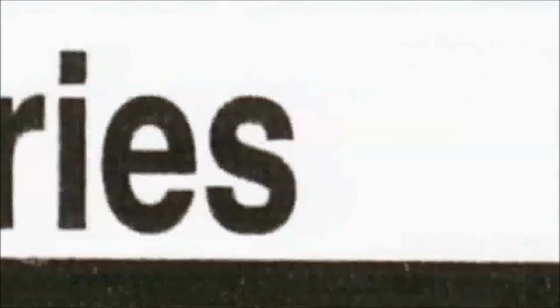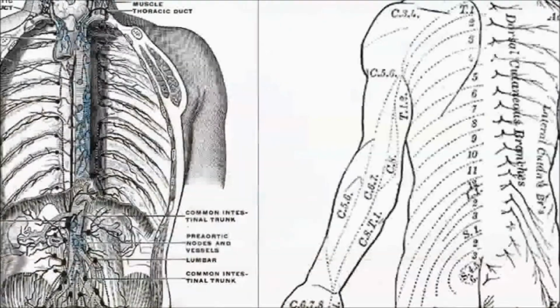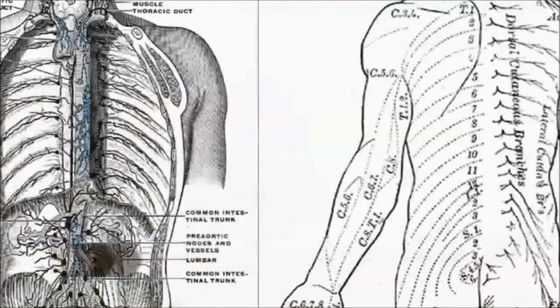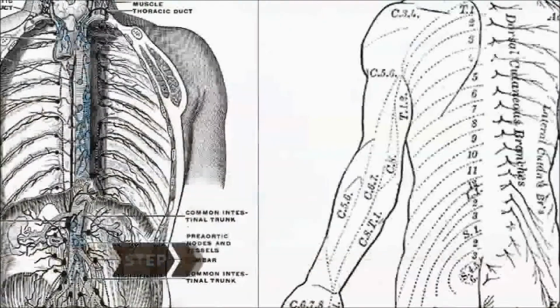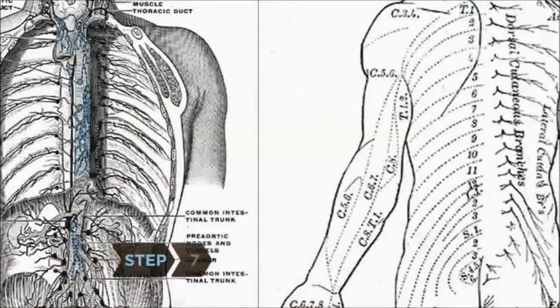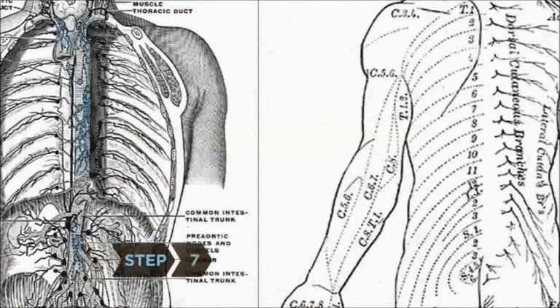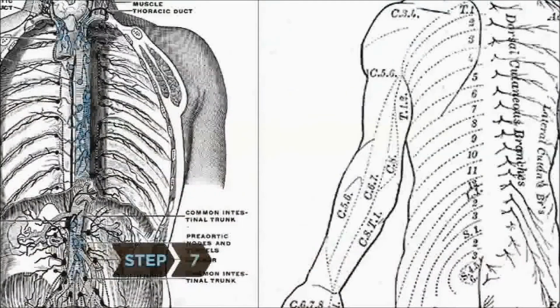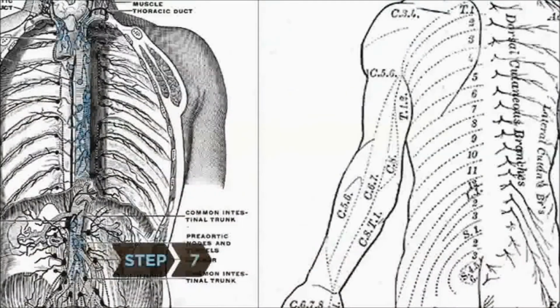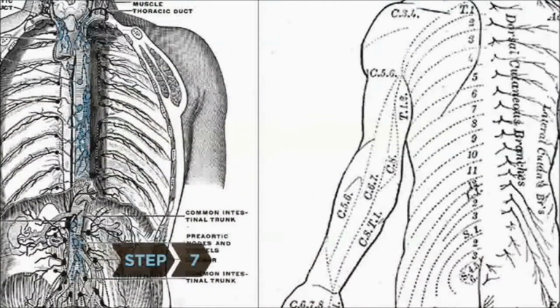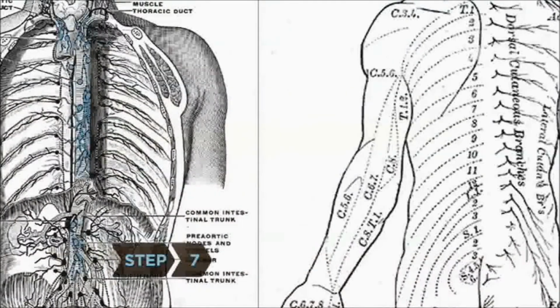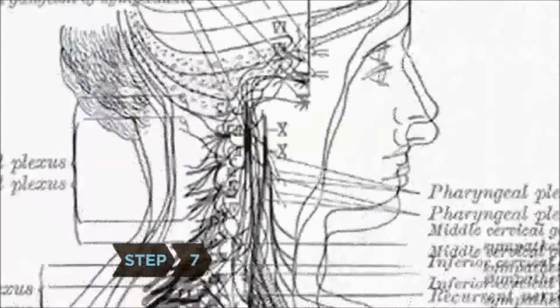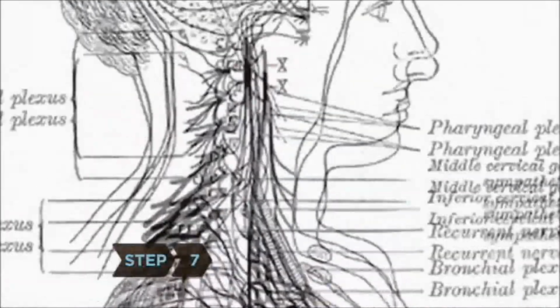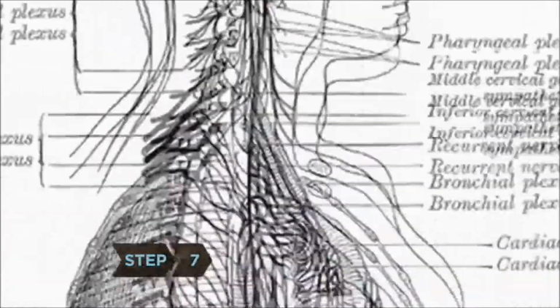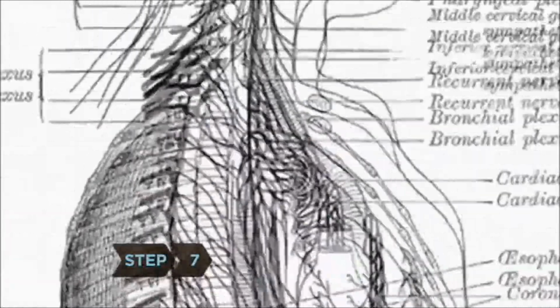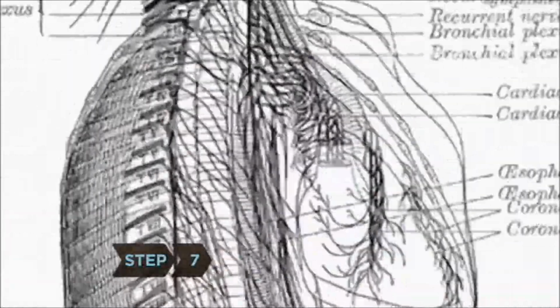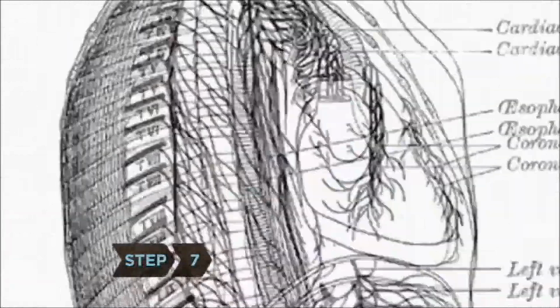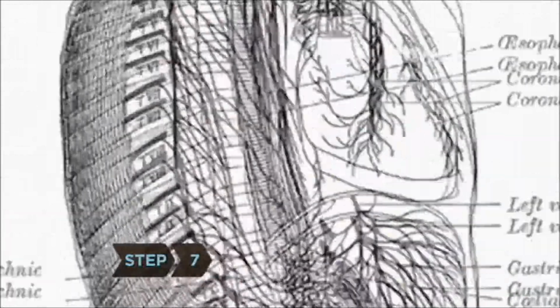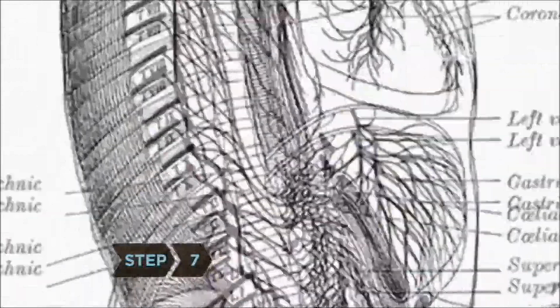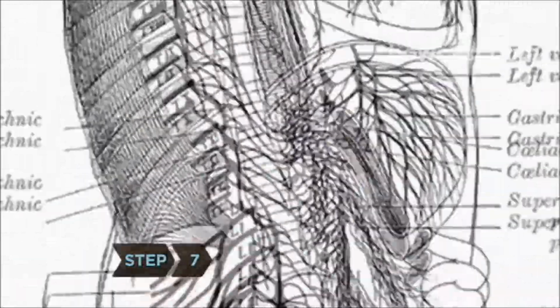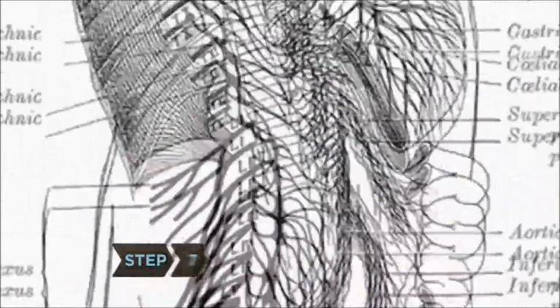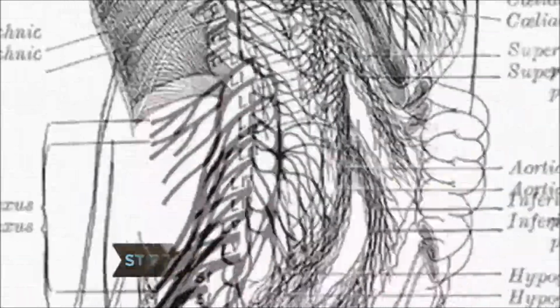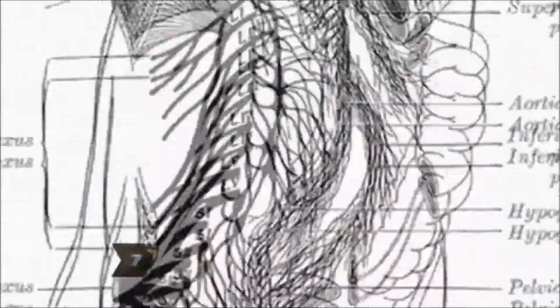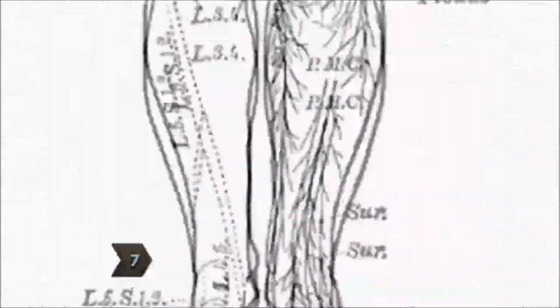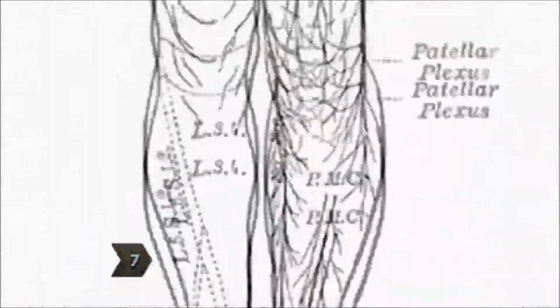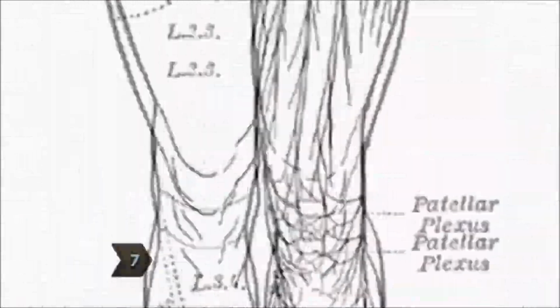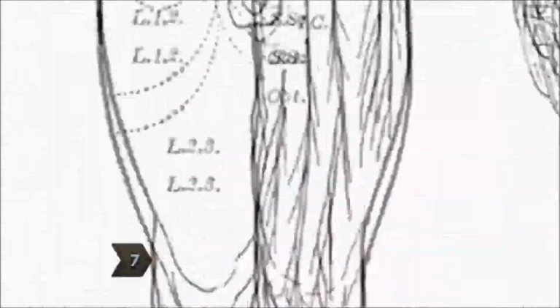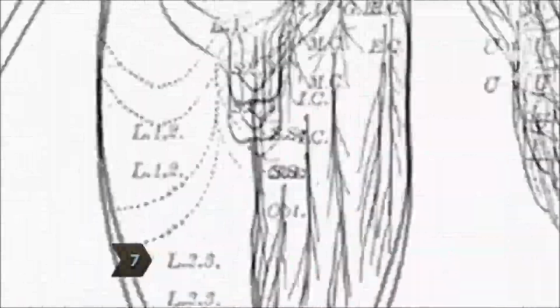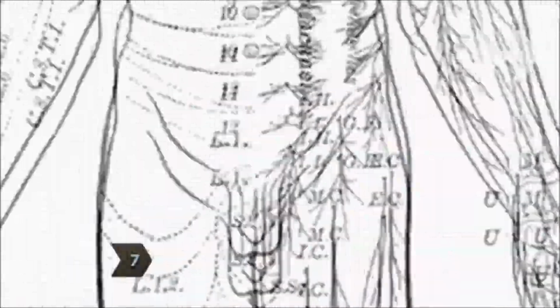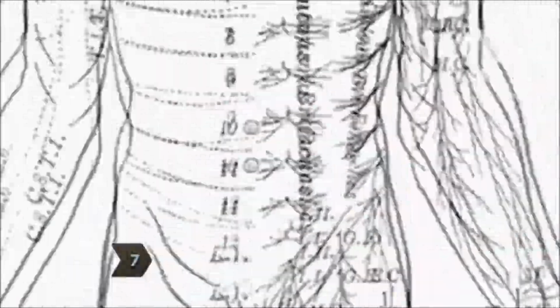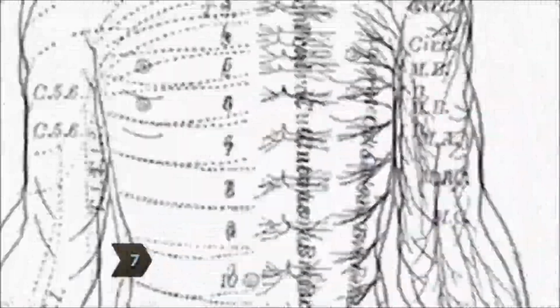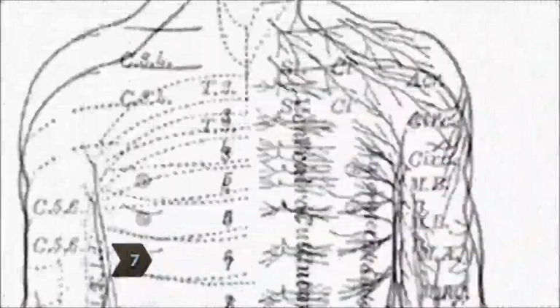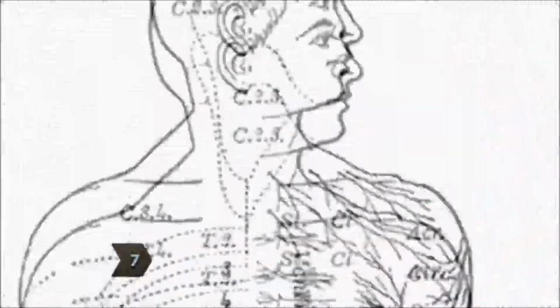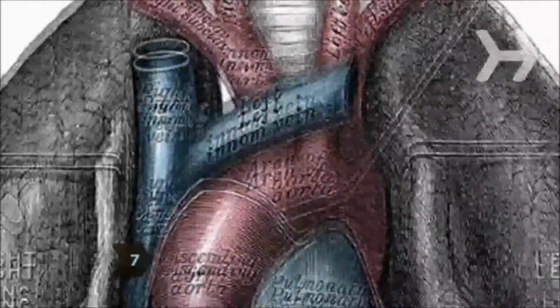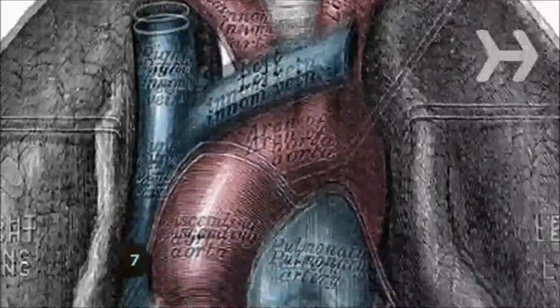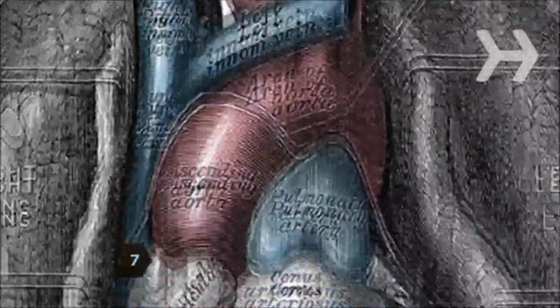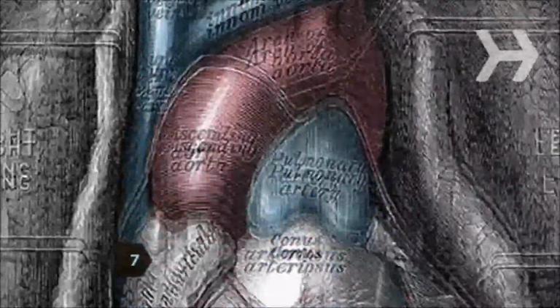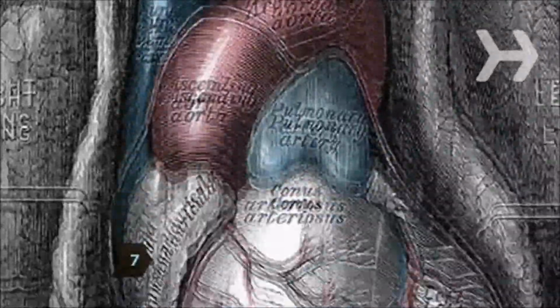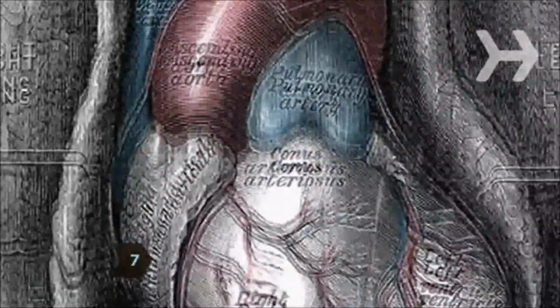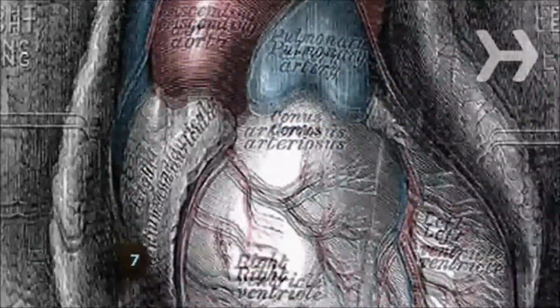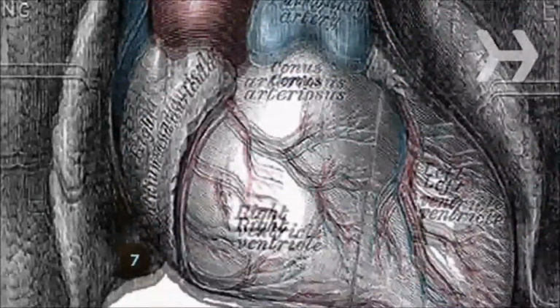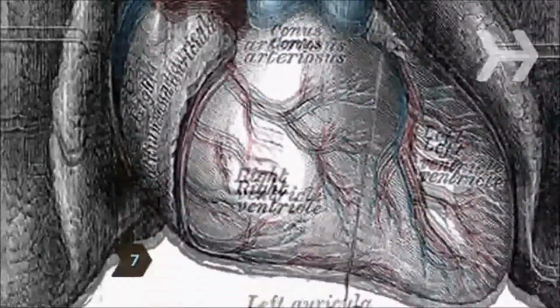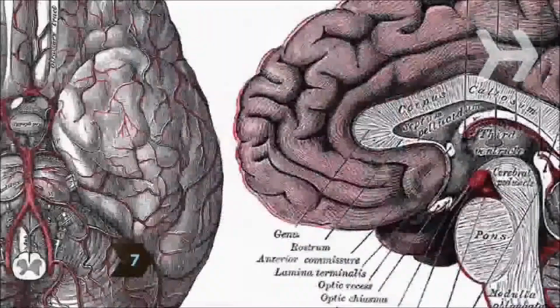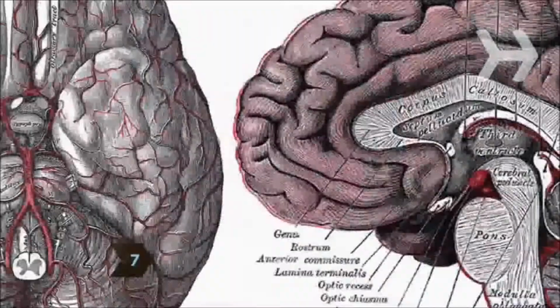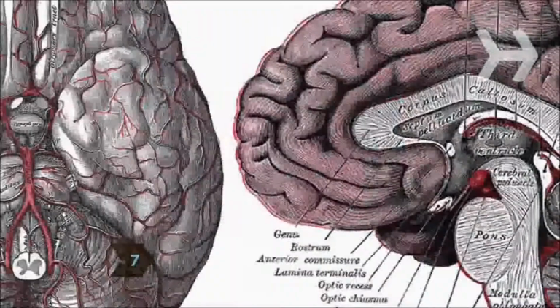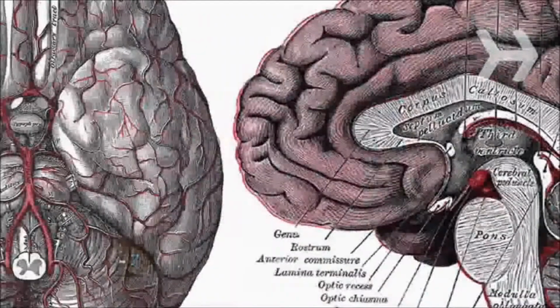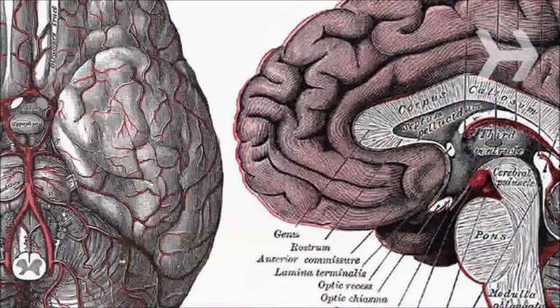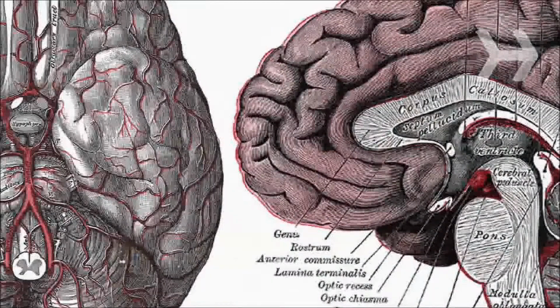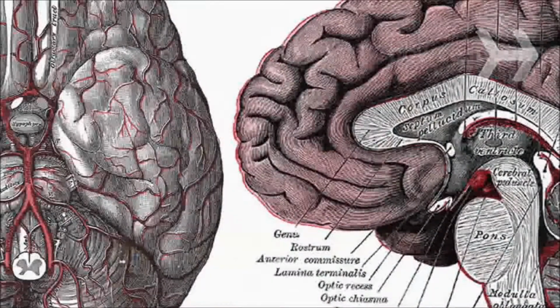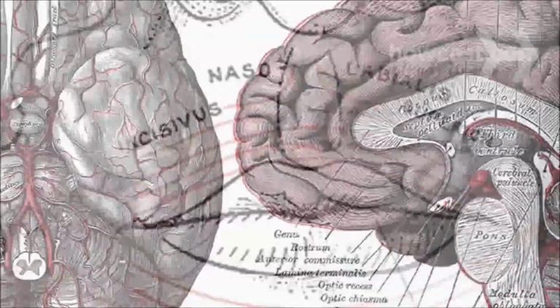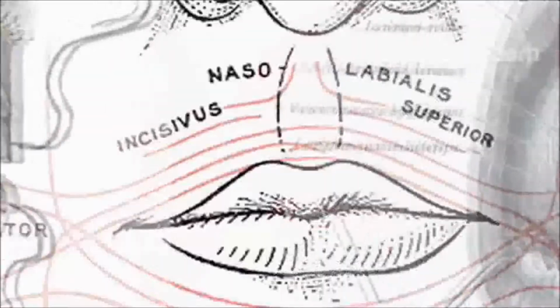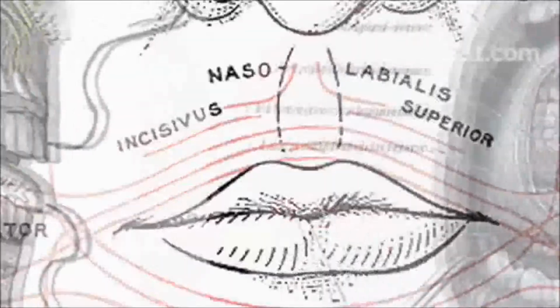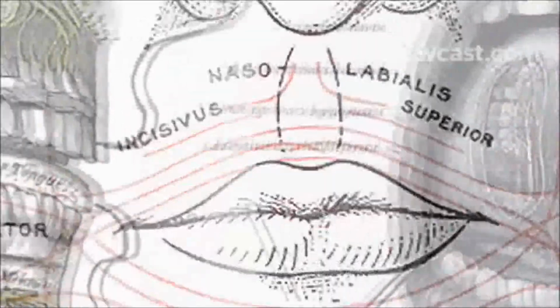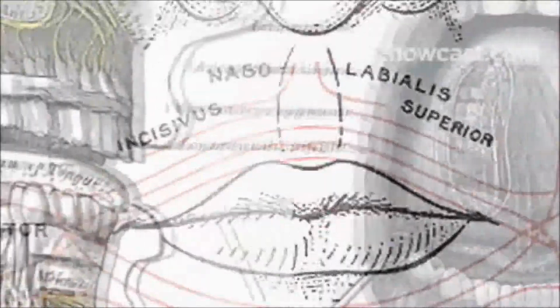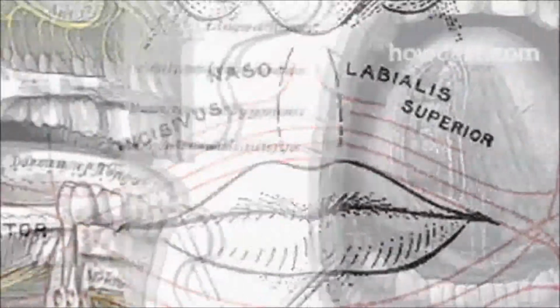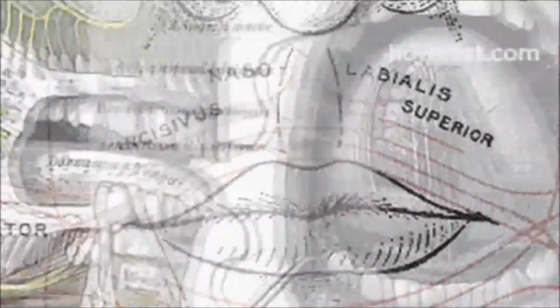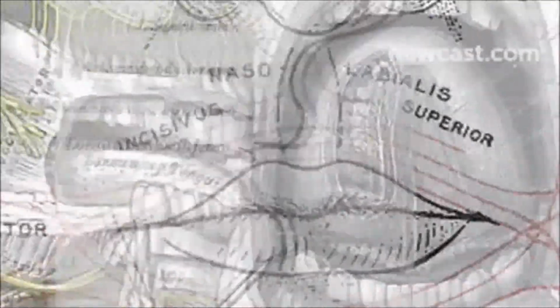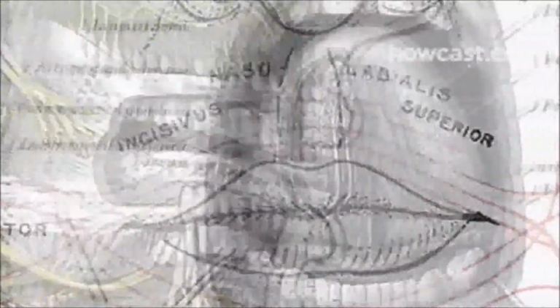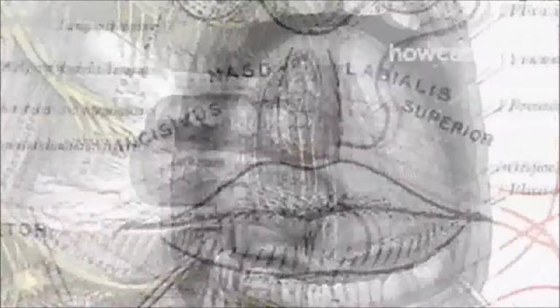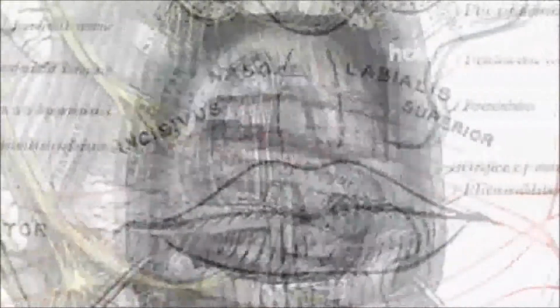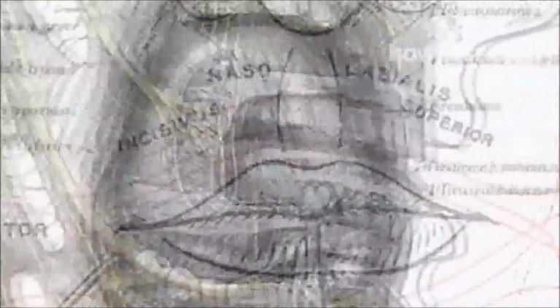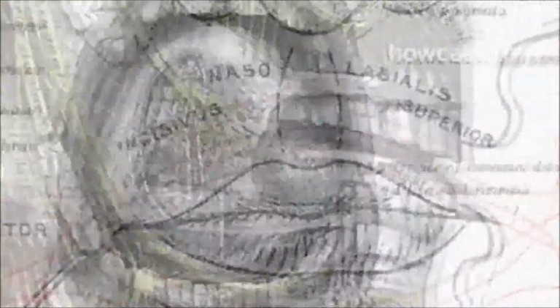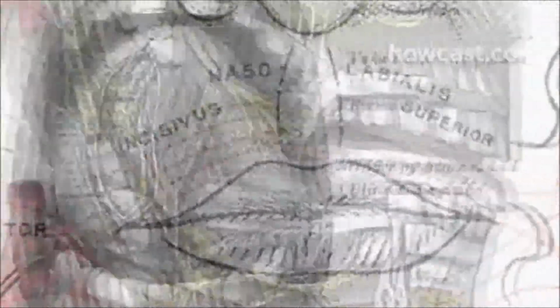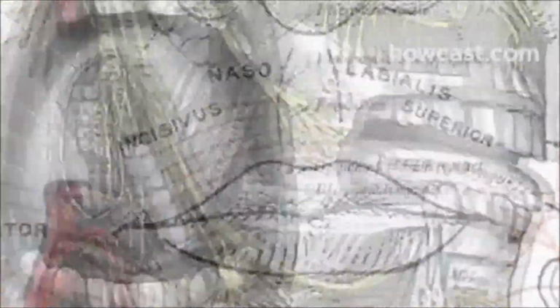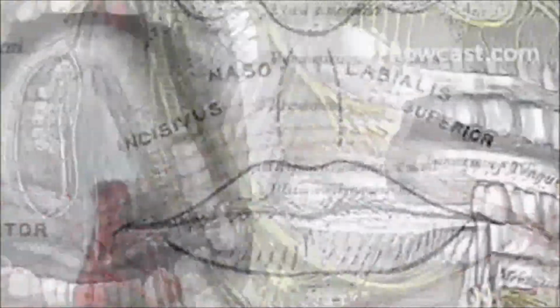Step 7. Feel the difference in your body — more energy and stamina, as well as sharper thinking, as you feed your body healthy foods.